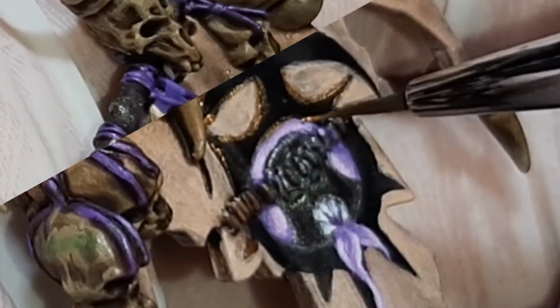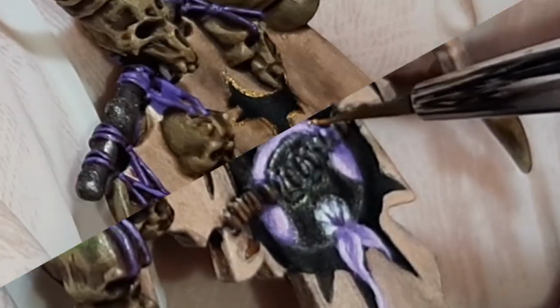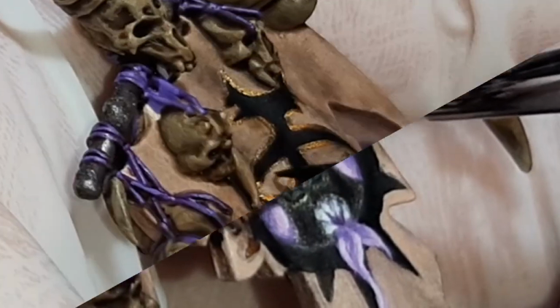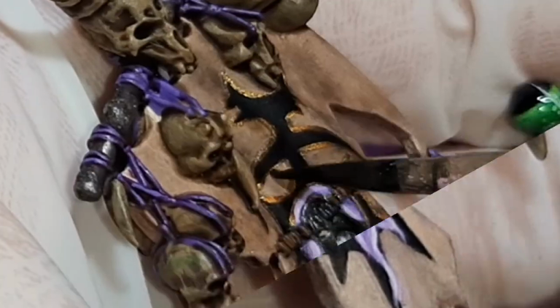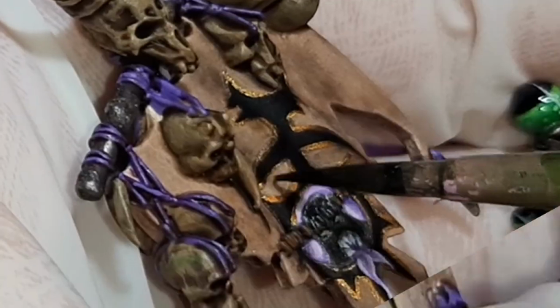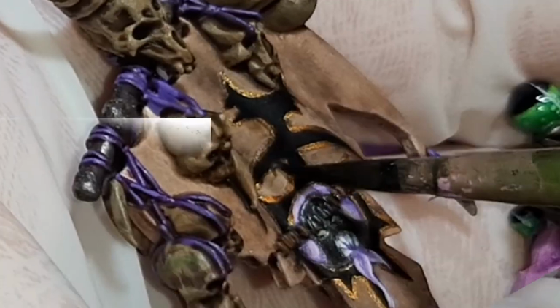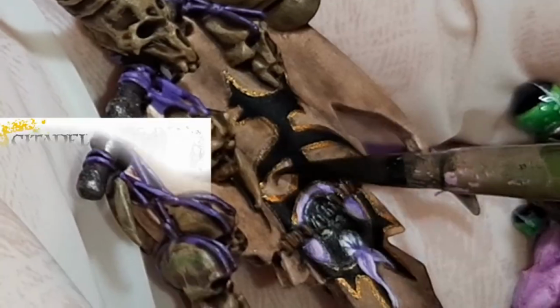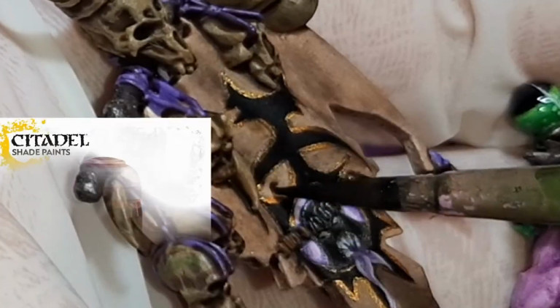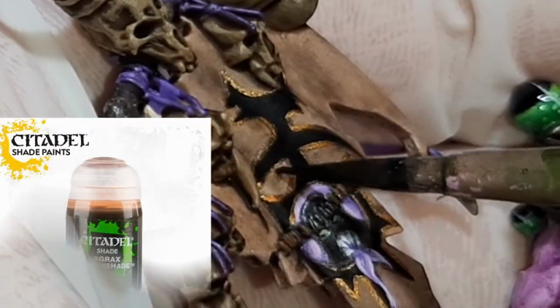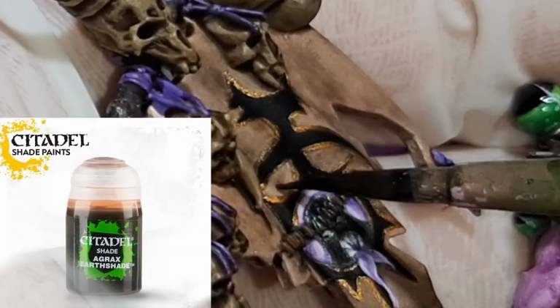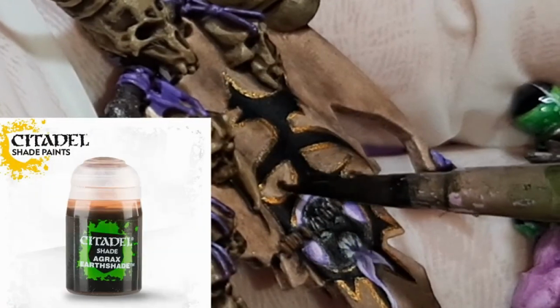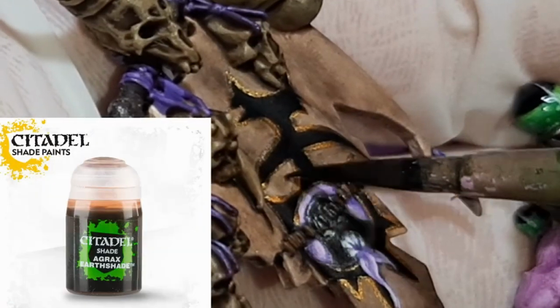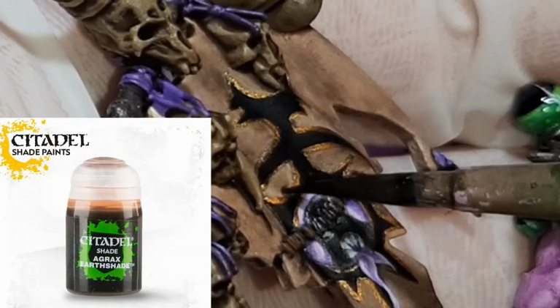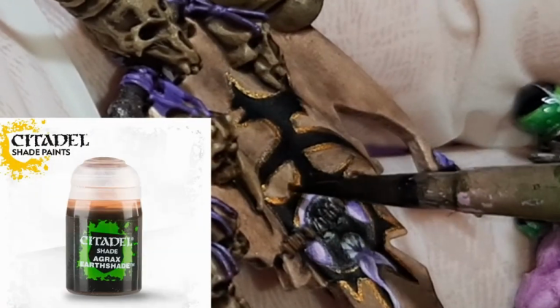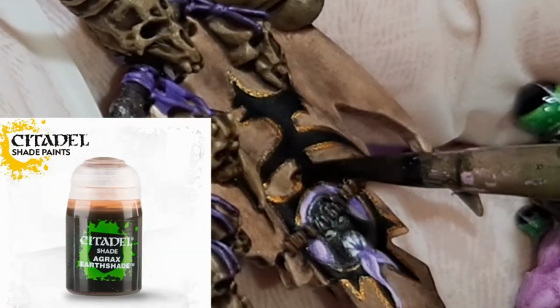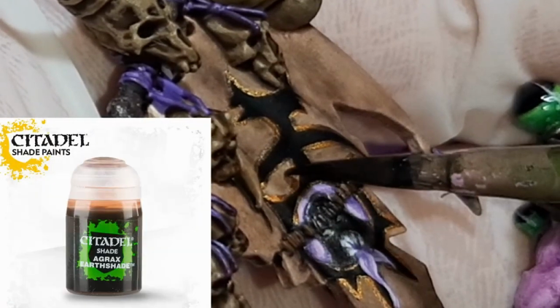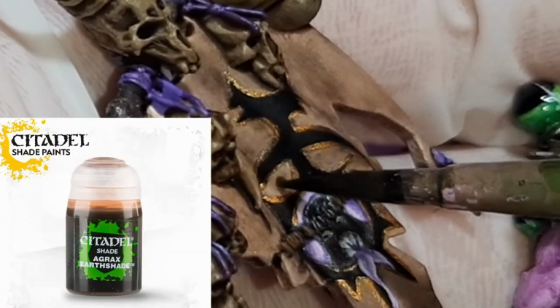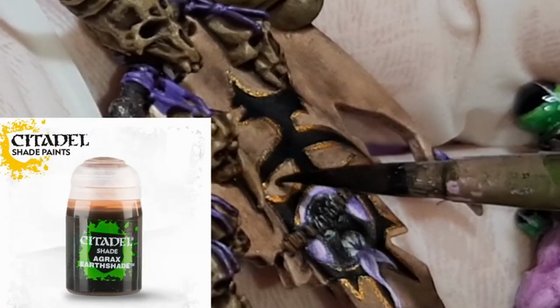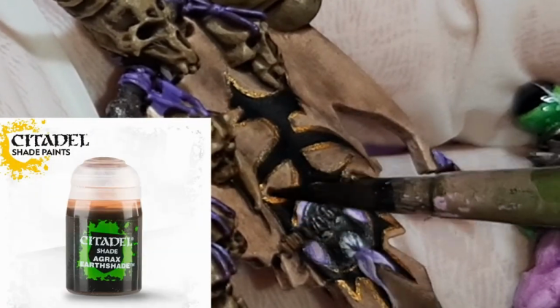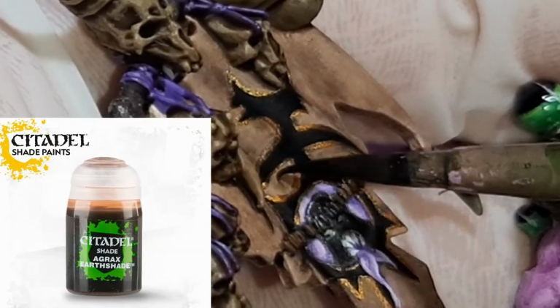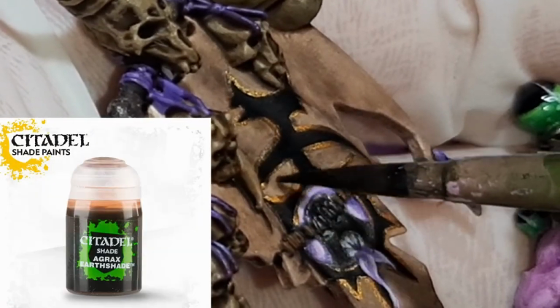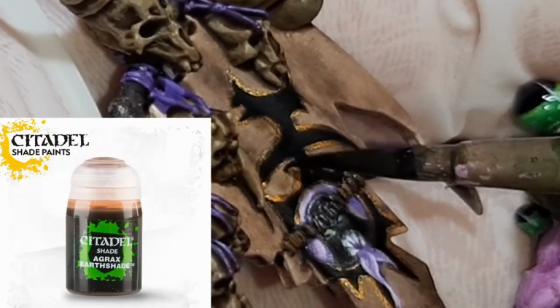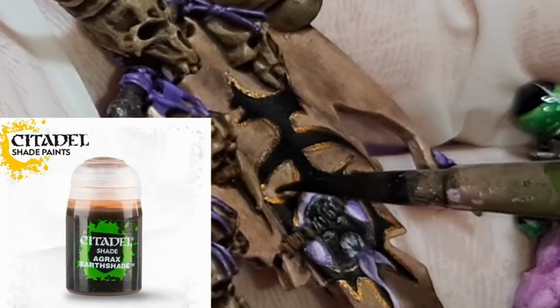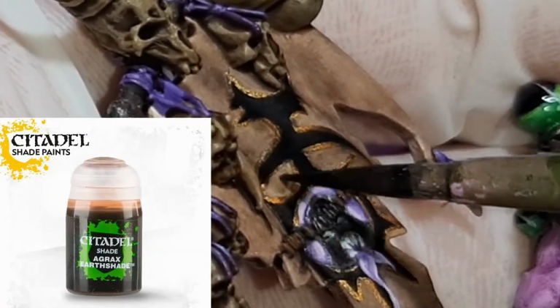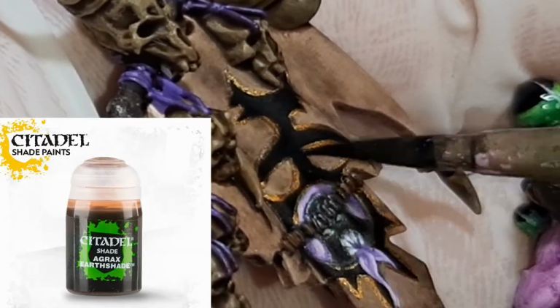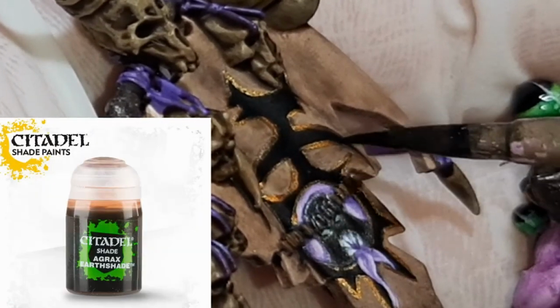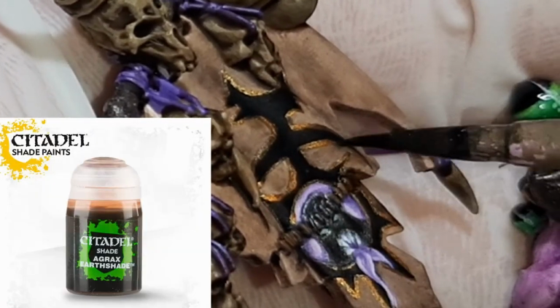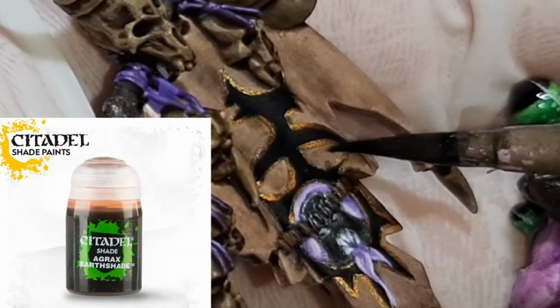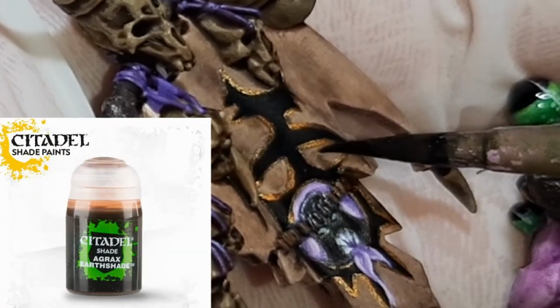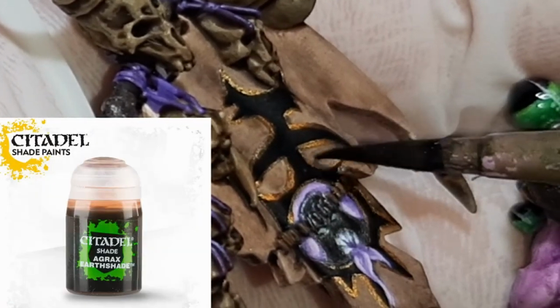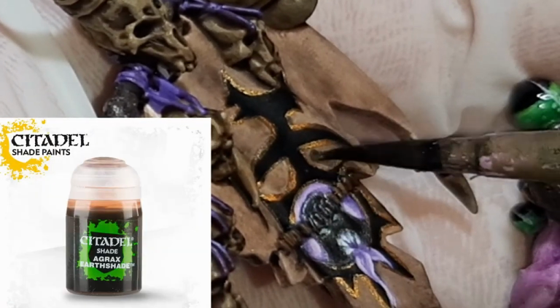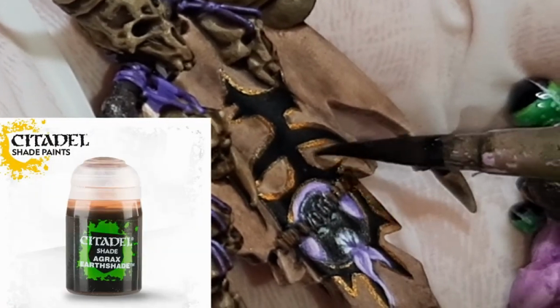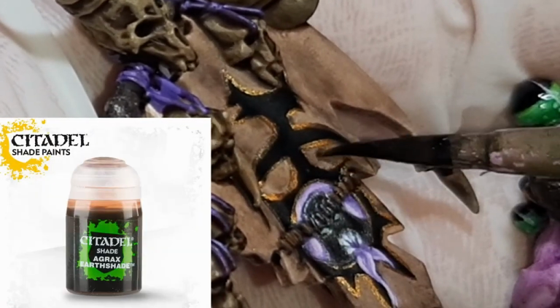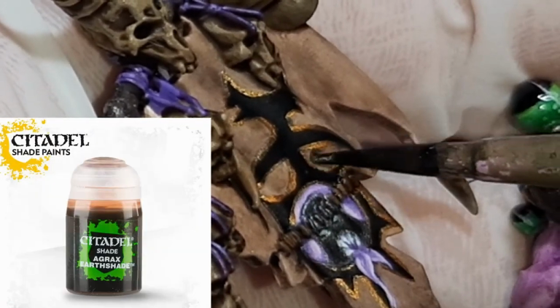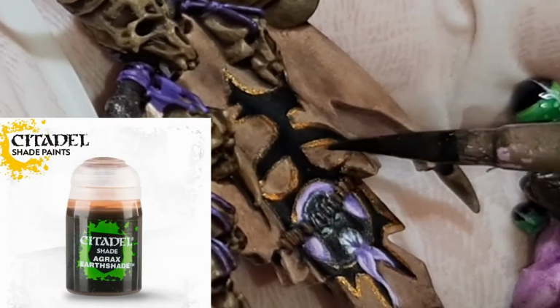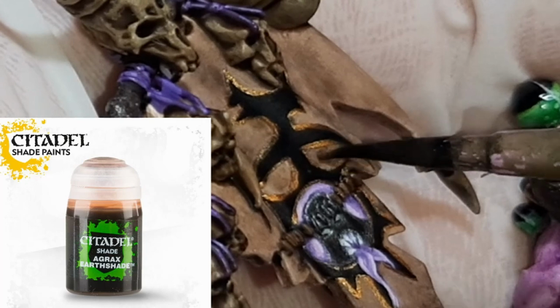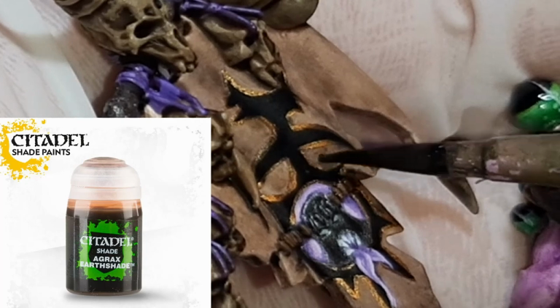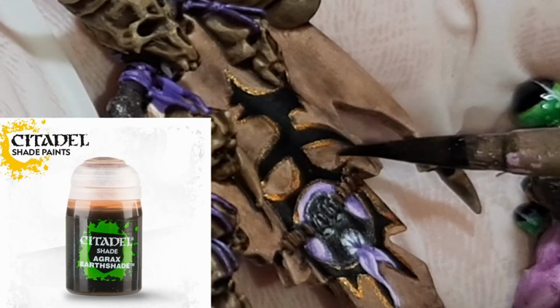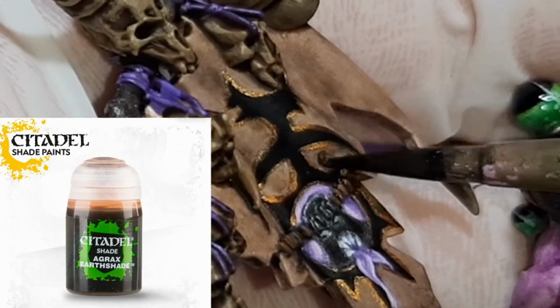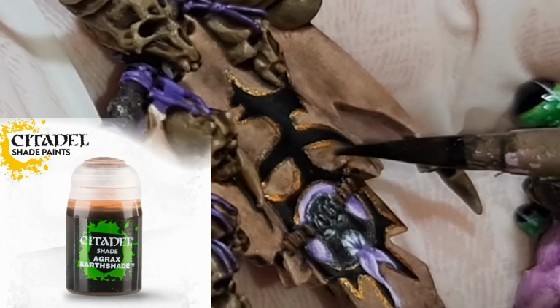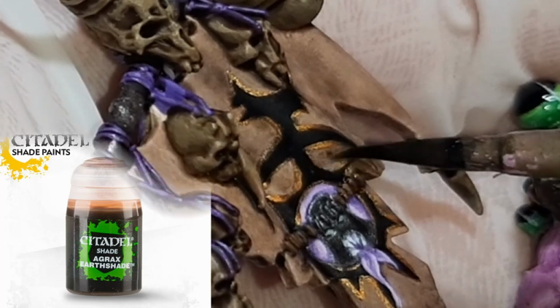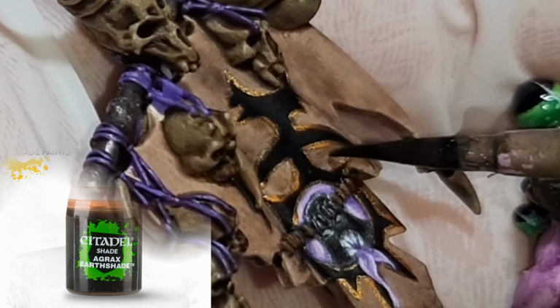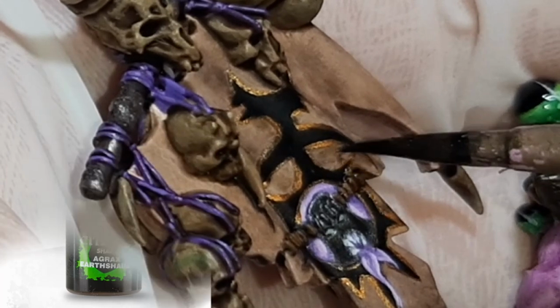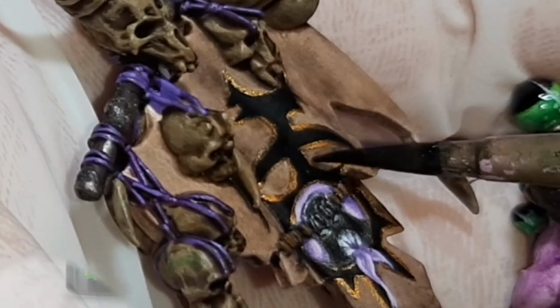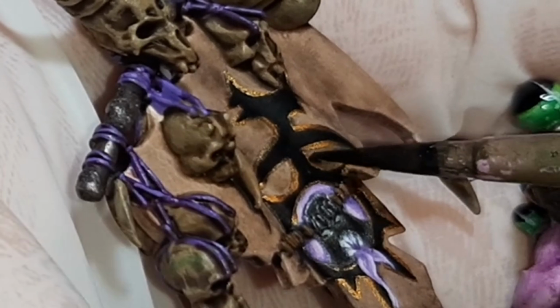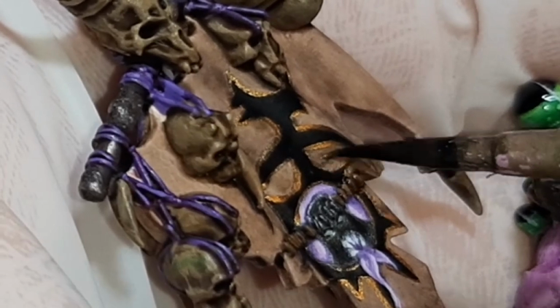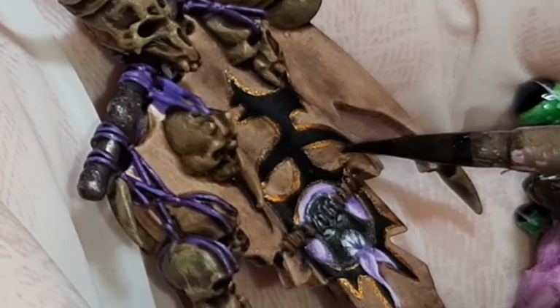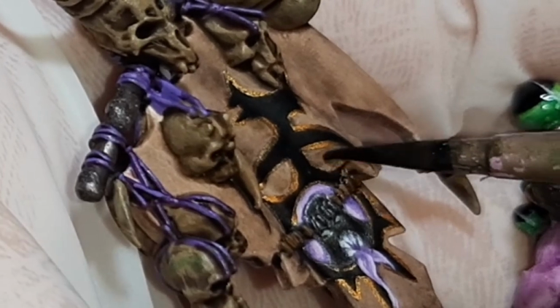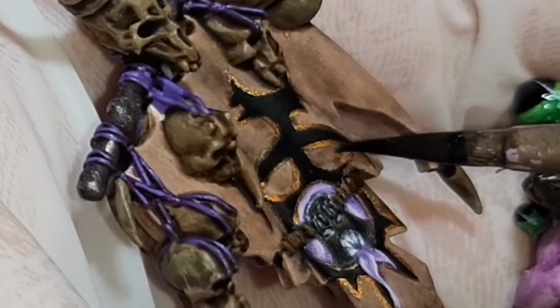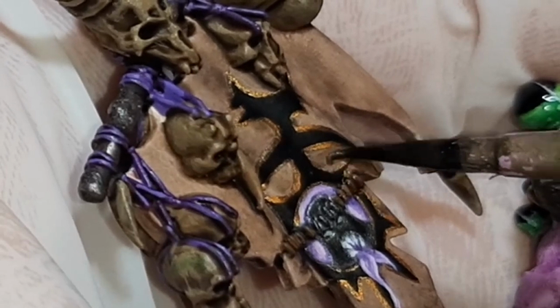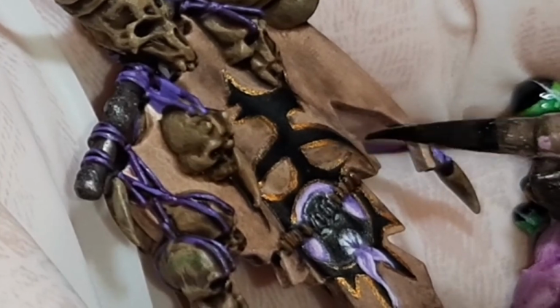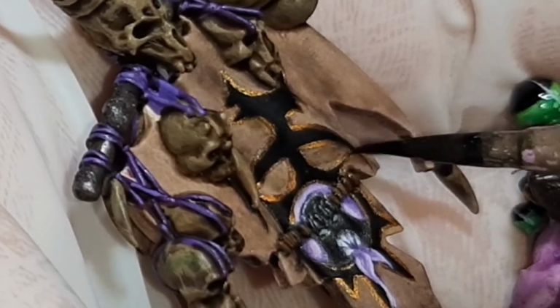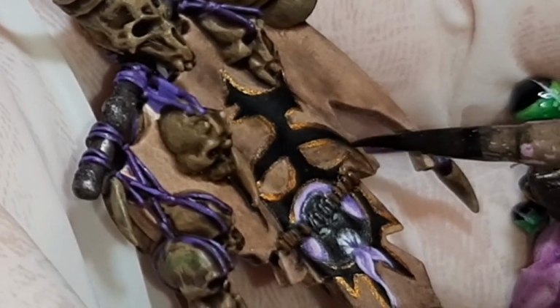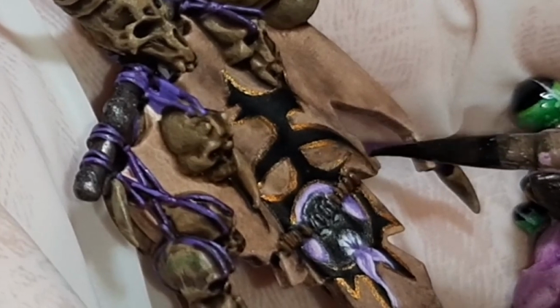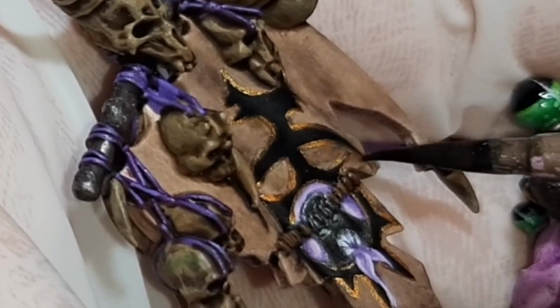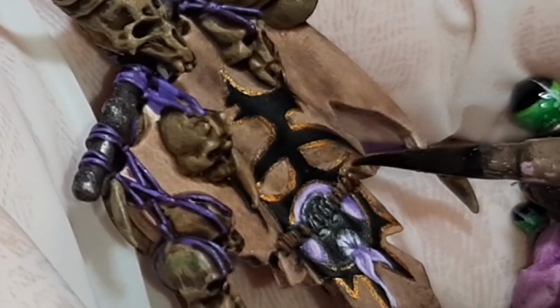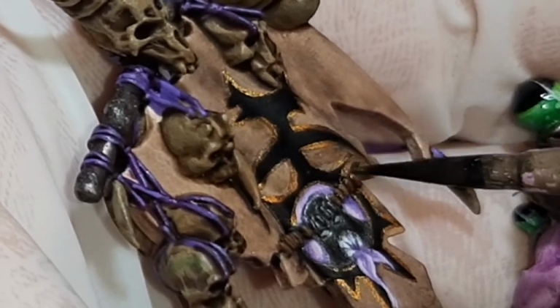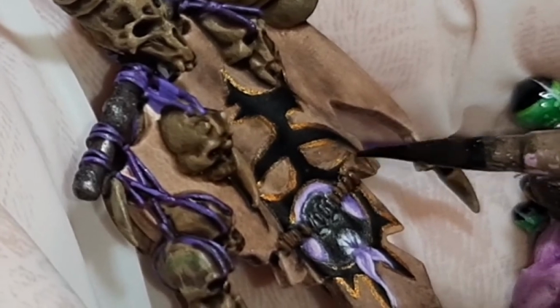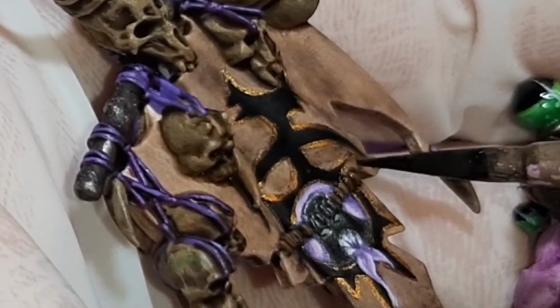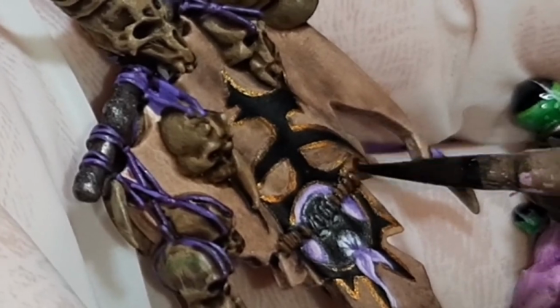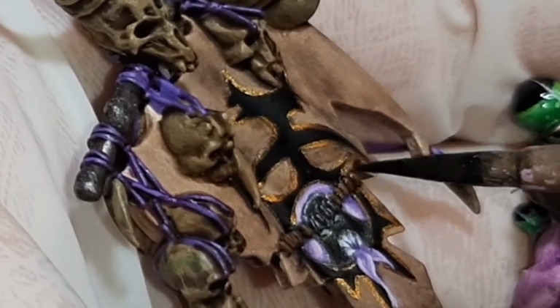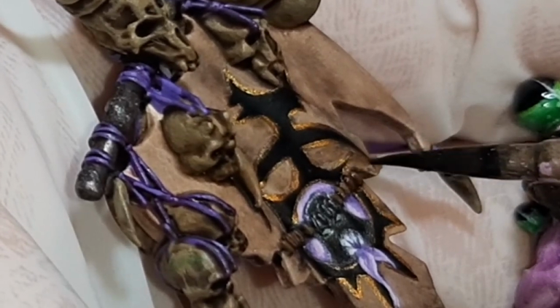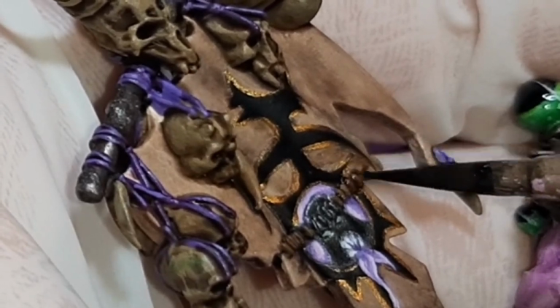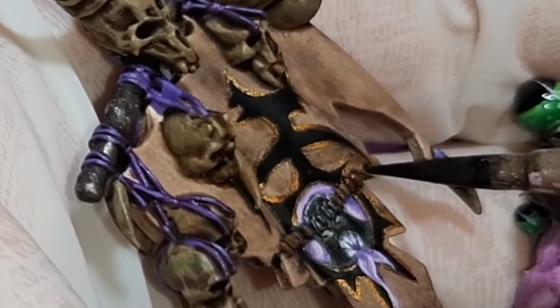To fix up the skin on the banner in the areas that I touched up earlier, I apply an 80:20 mix of Agrax Earthshade from Citadel and water to those areas.